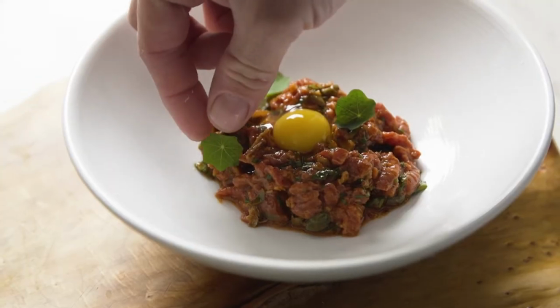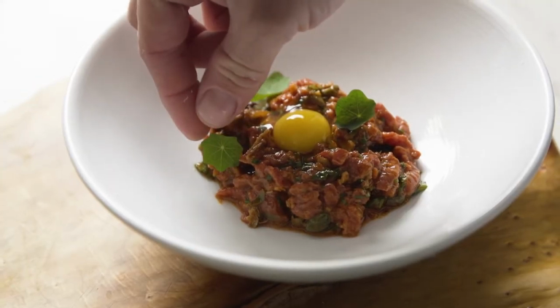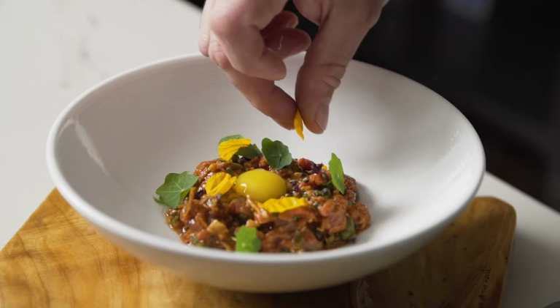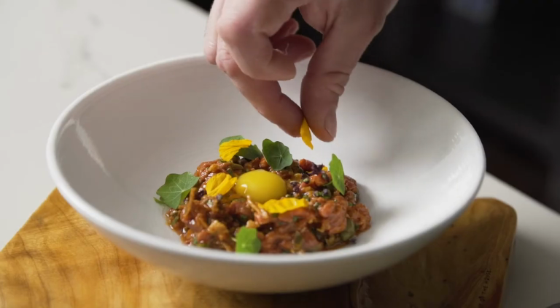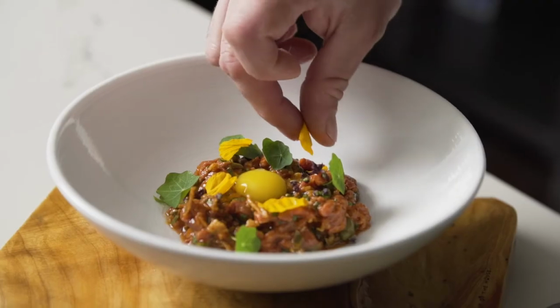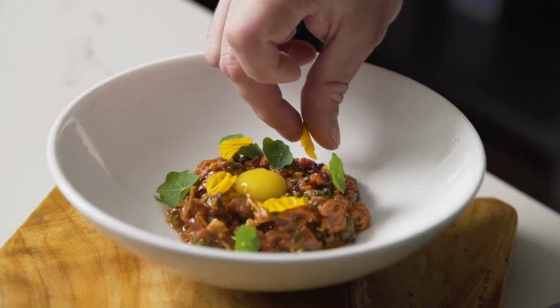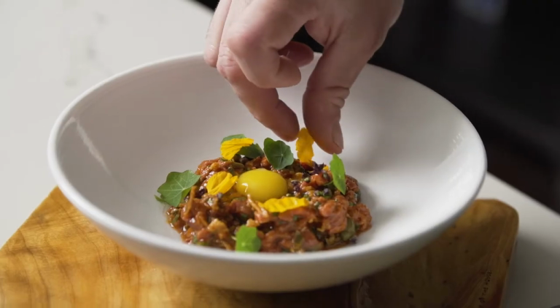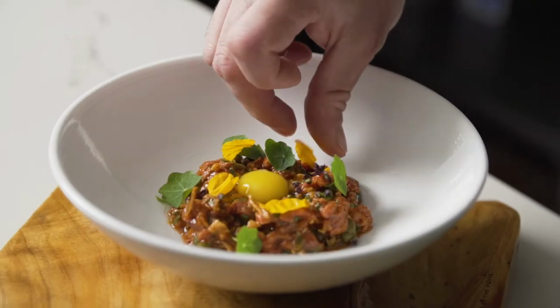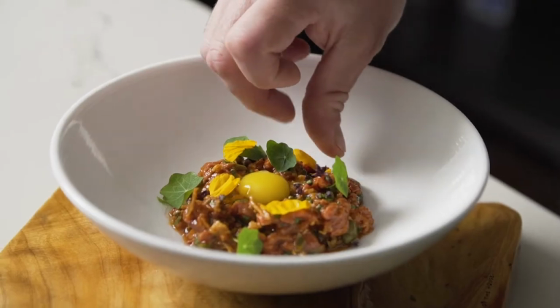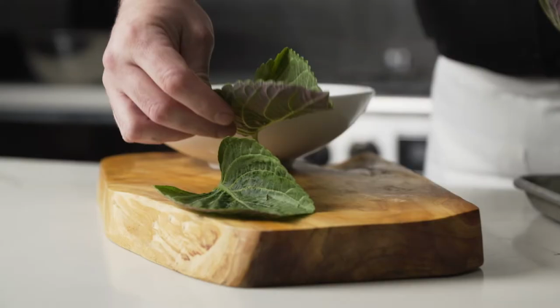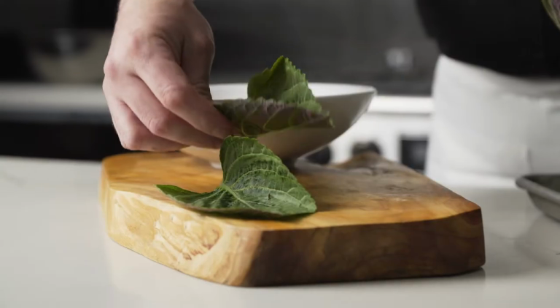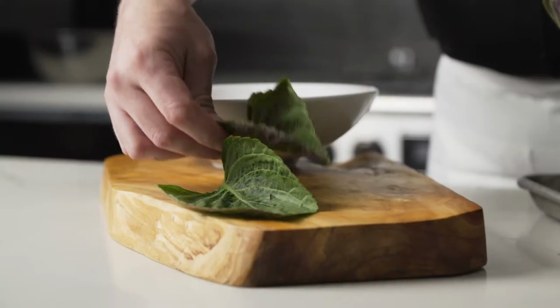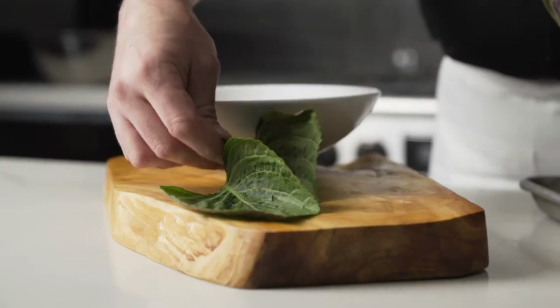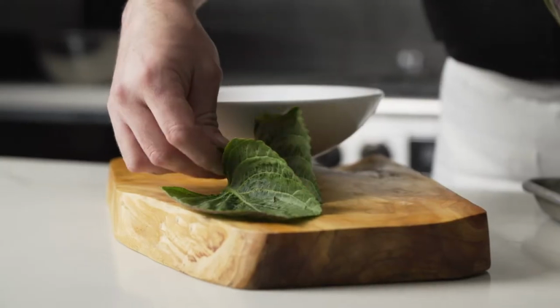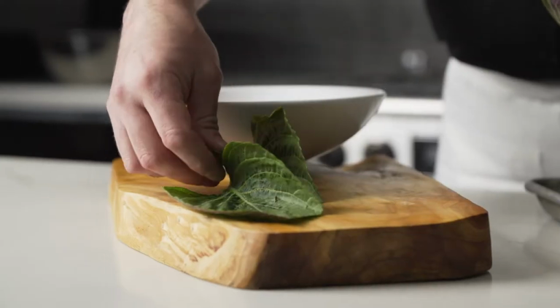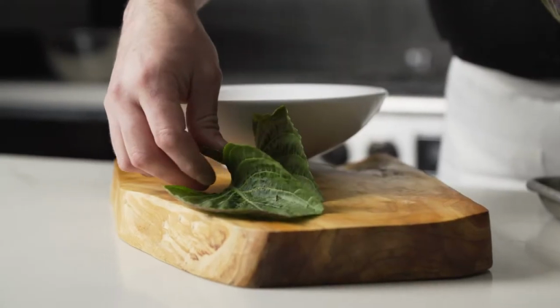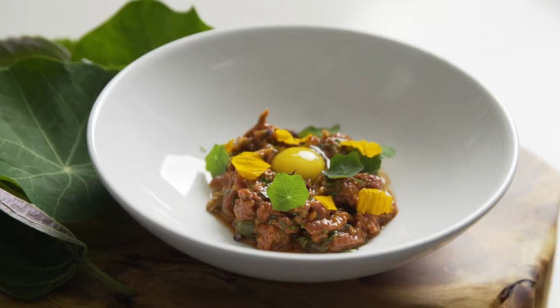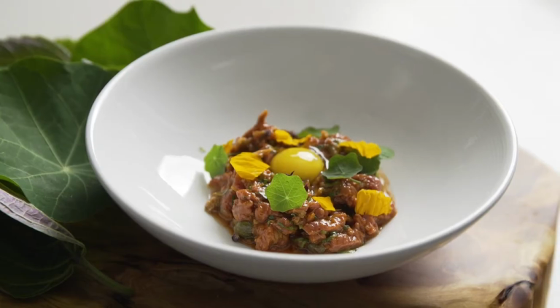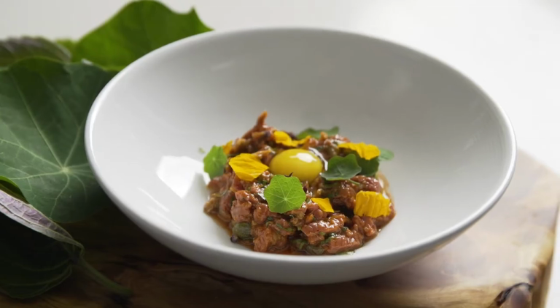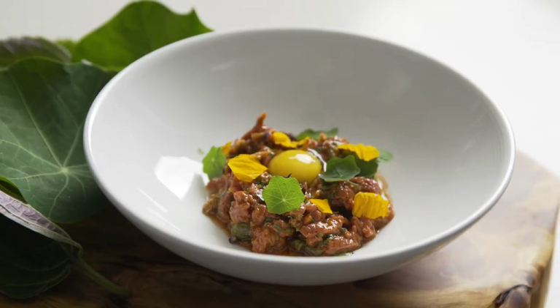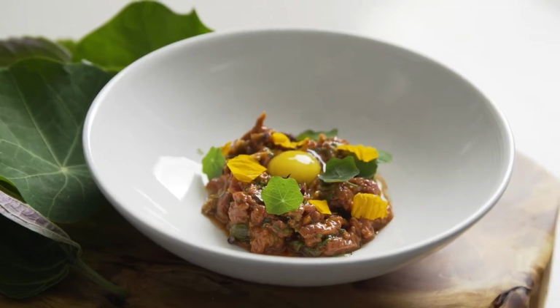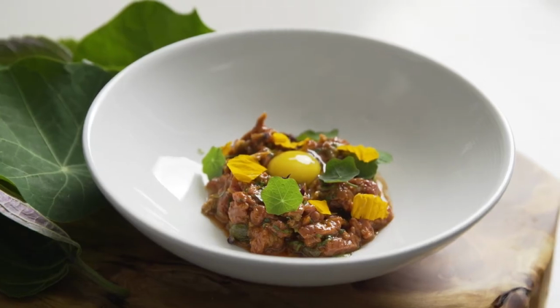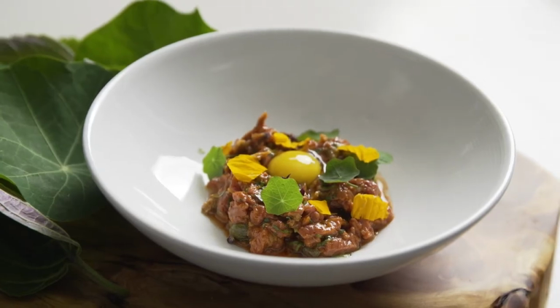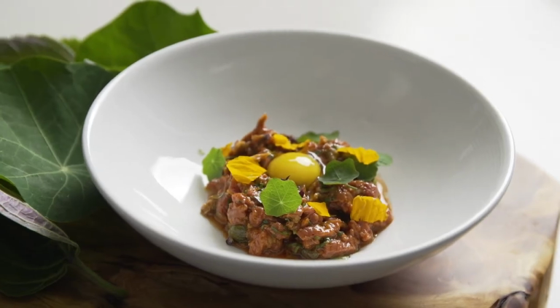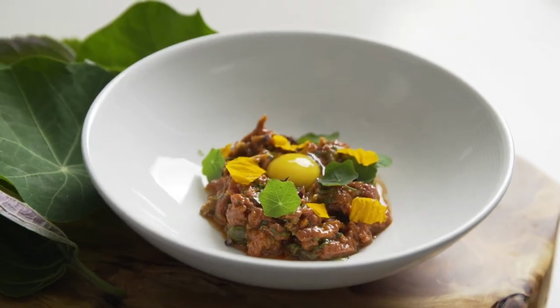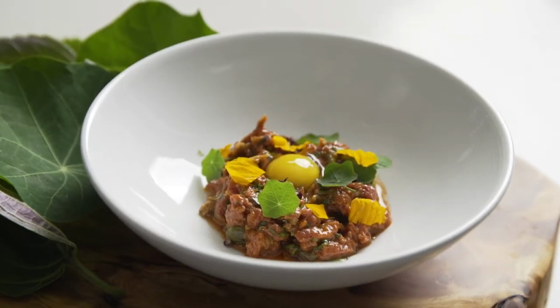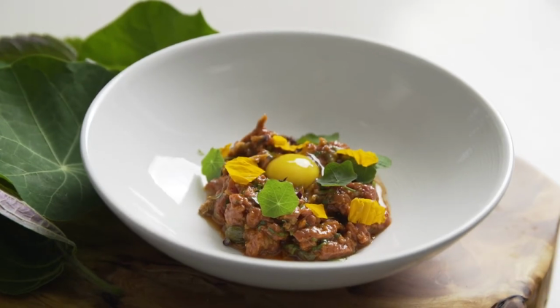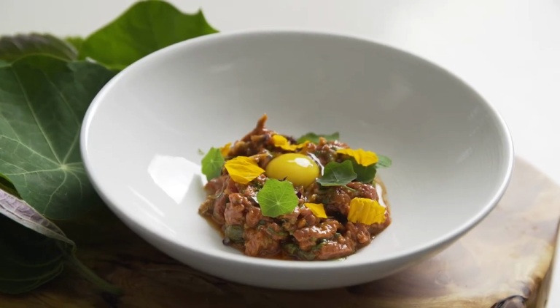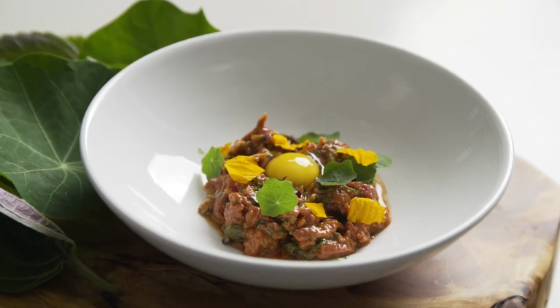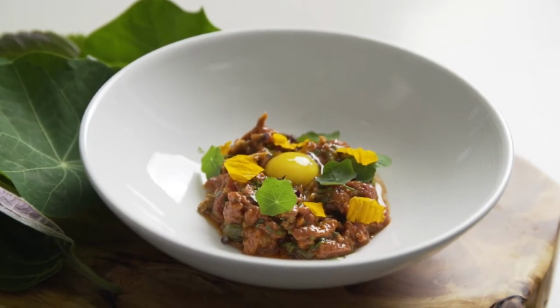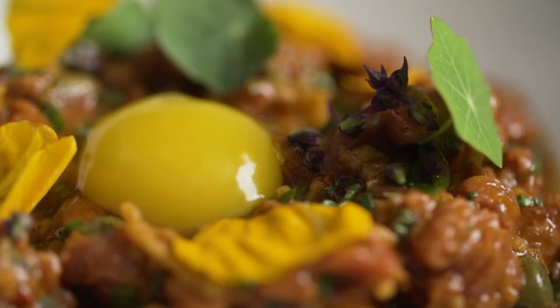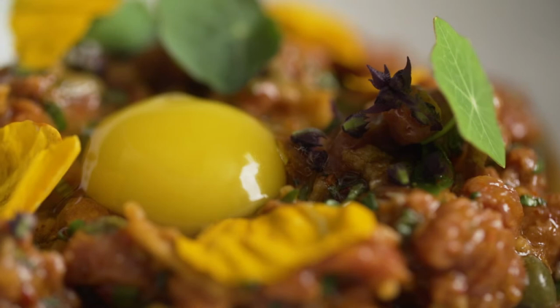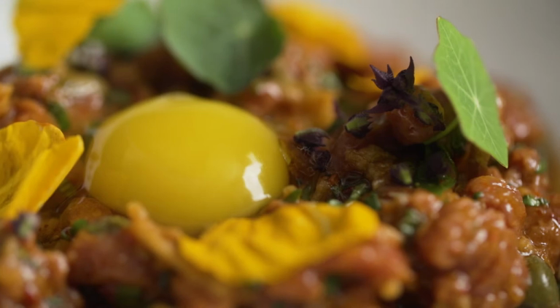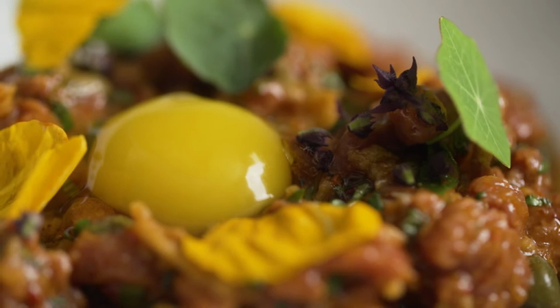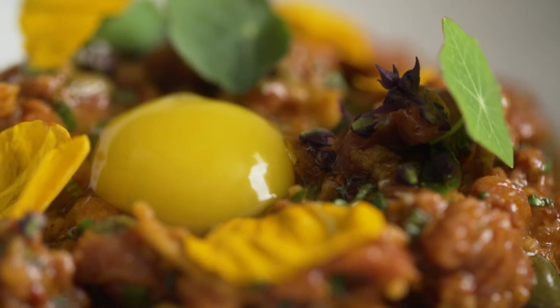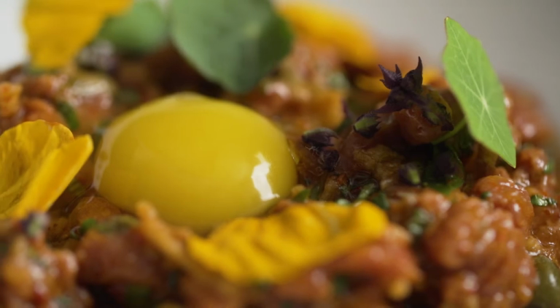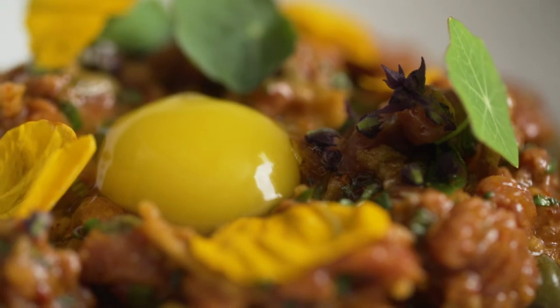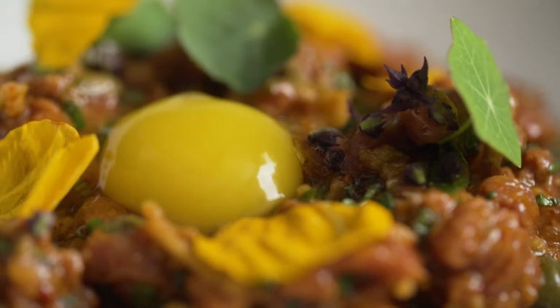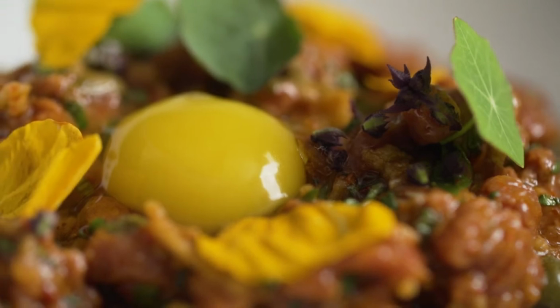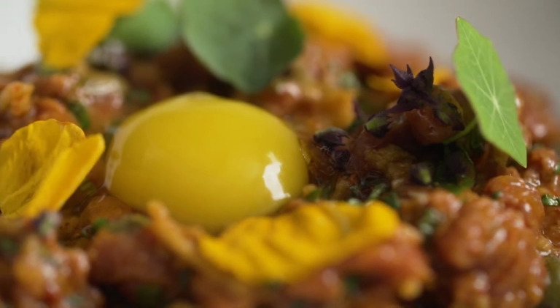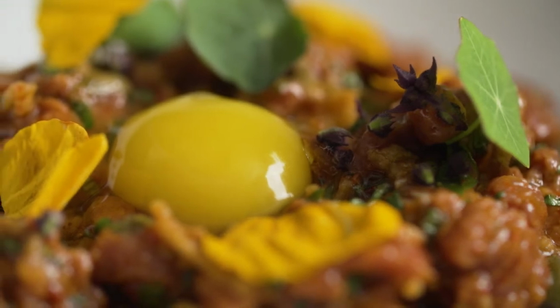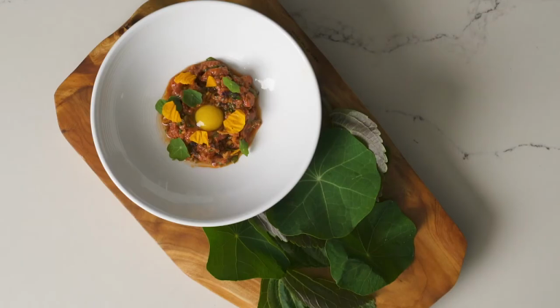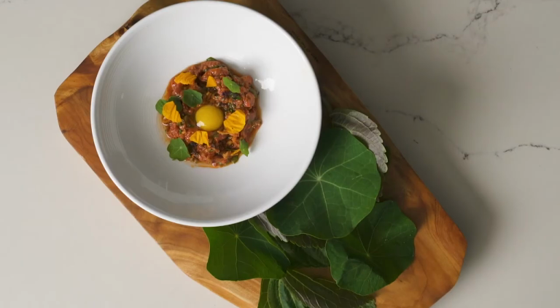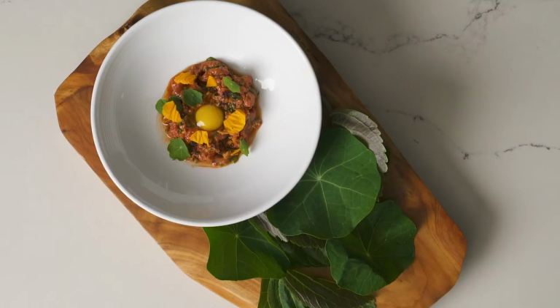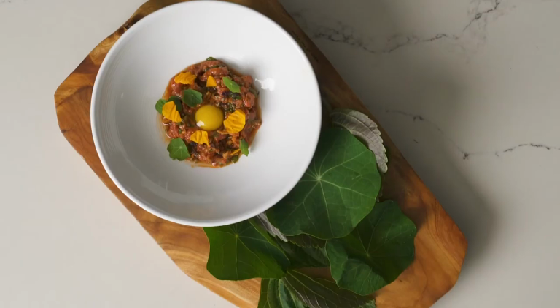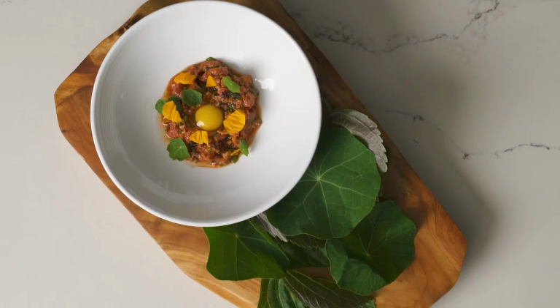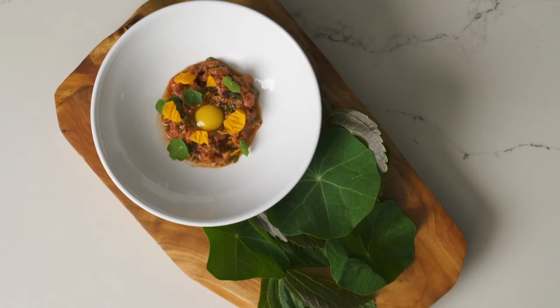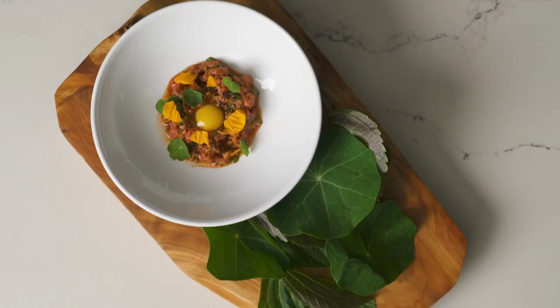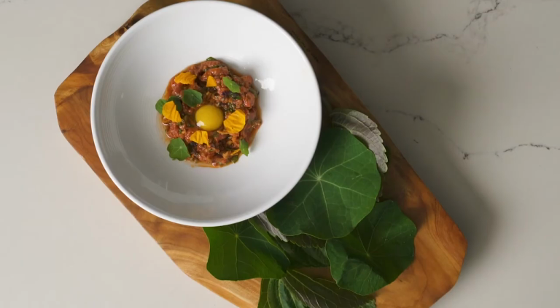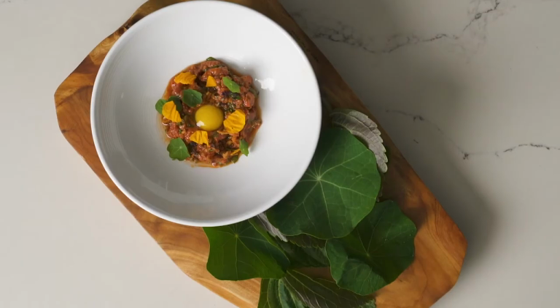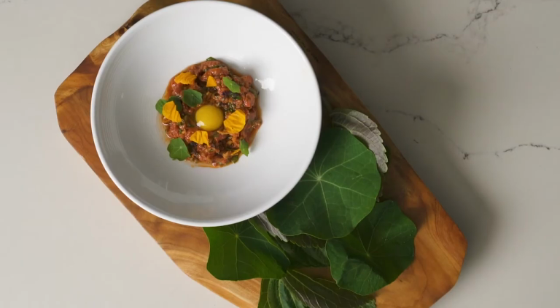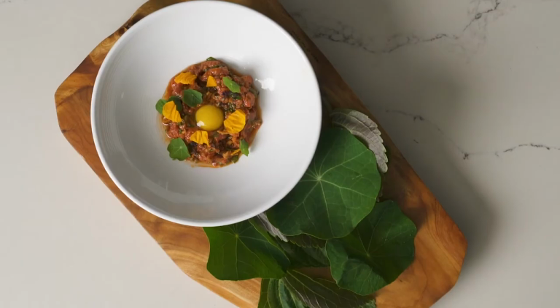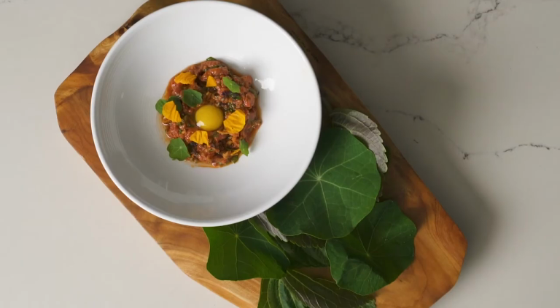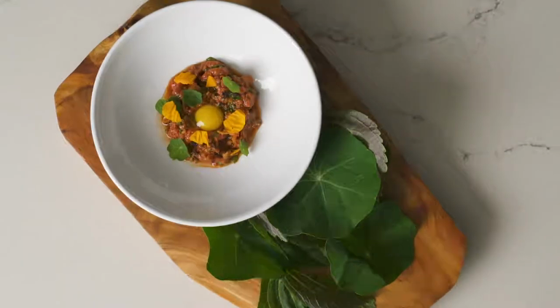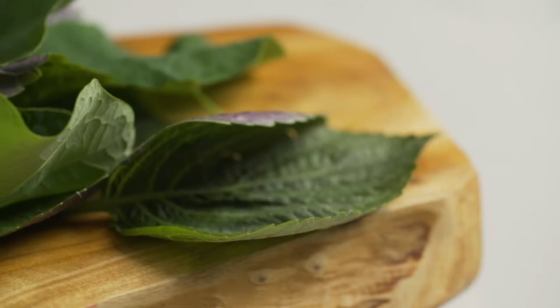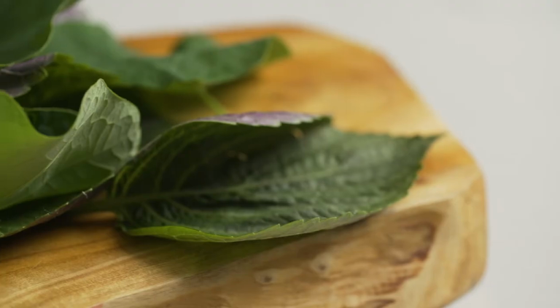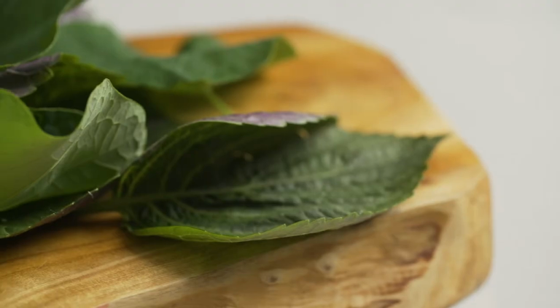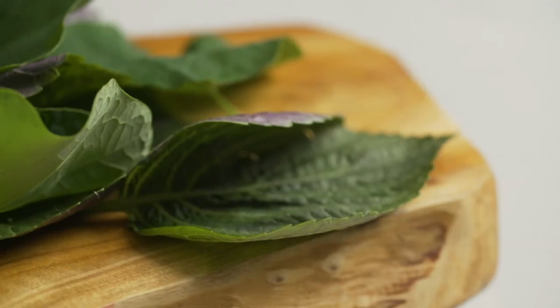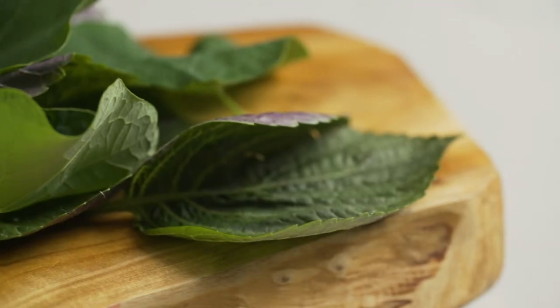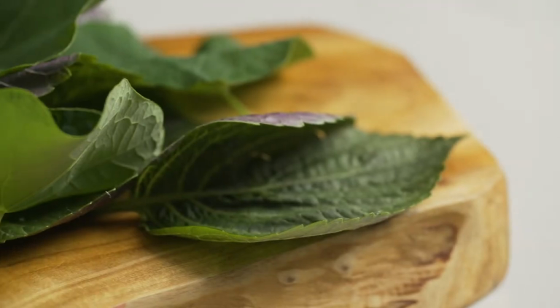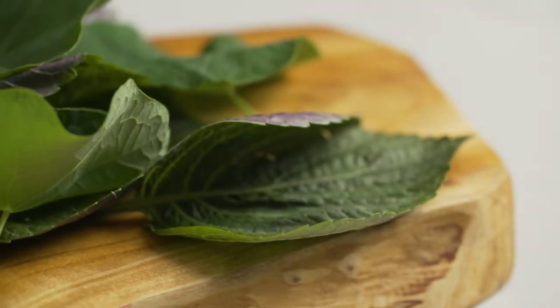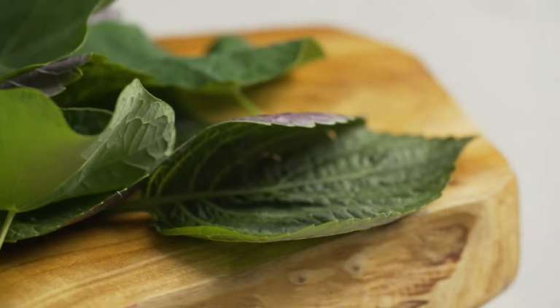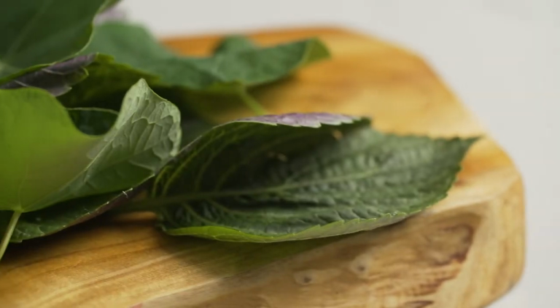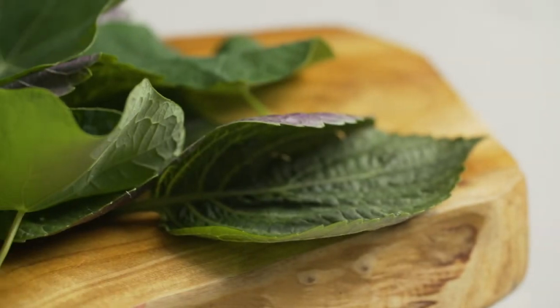To show our Korean heritage, we use the lamb eye of loin in a Yuko tartare with quail egg, sesame leaves, and kimchi.